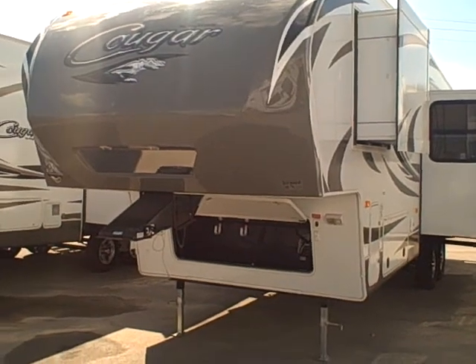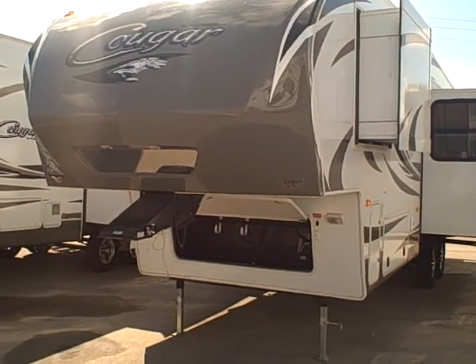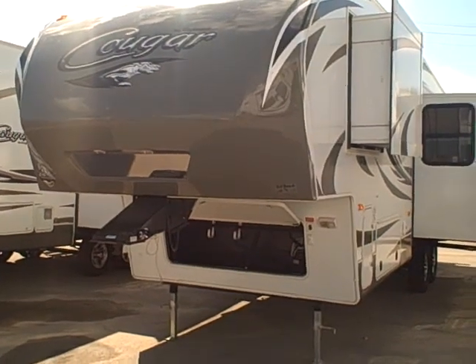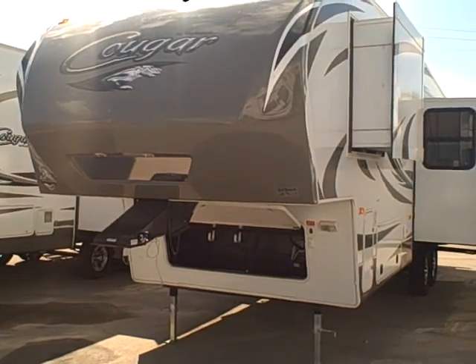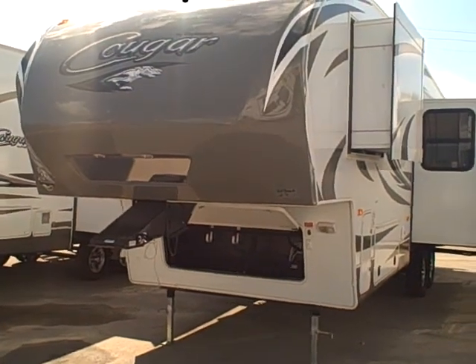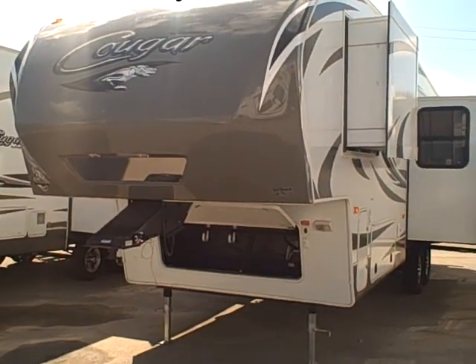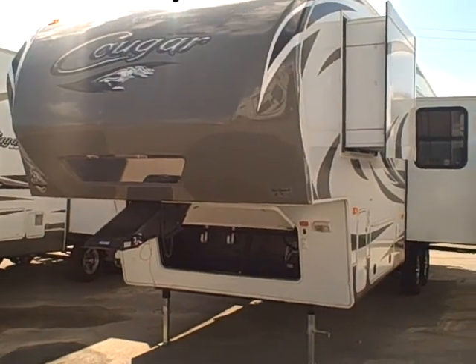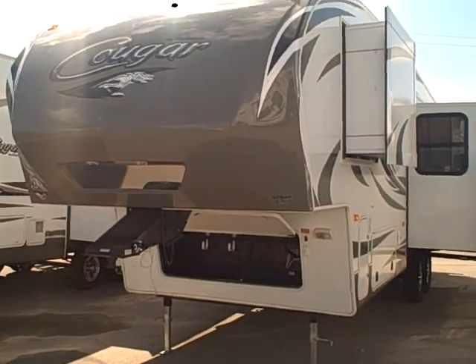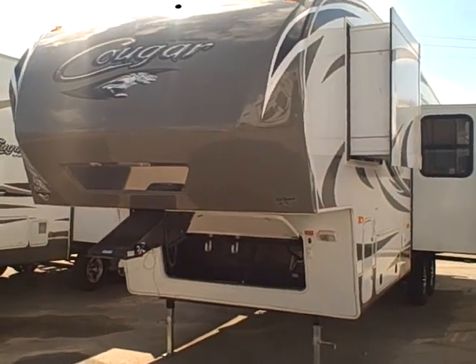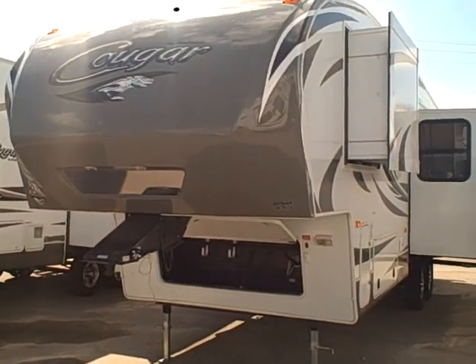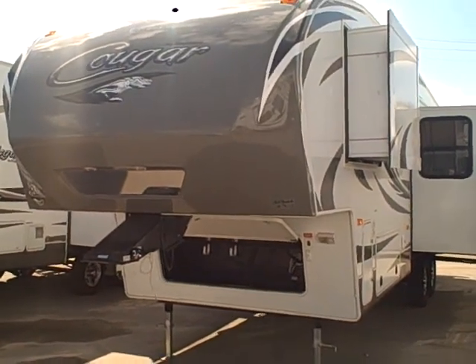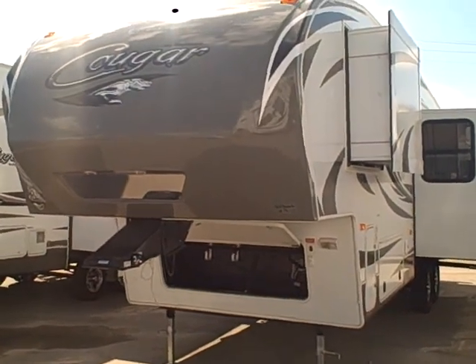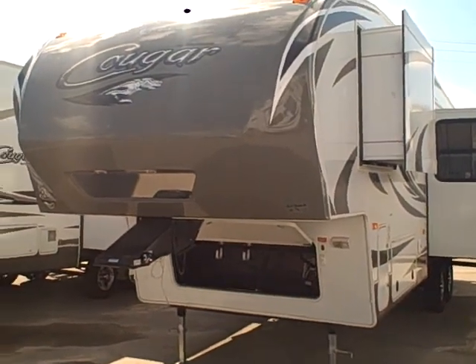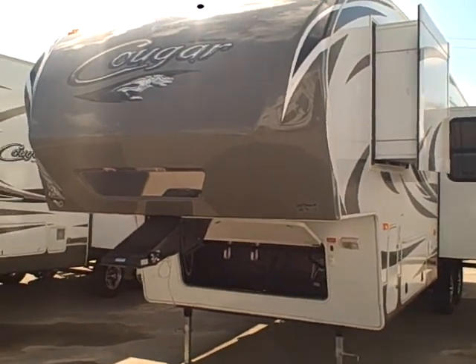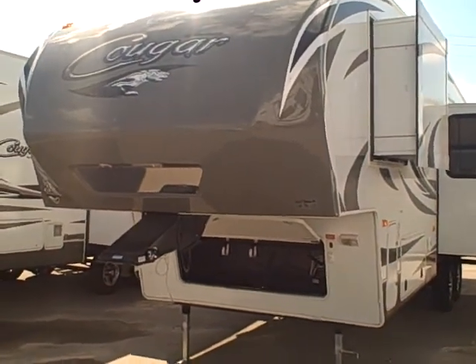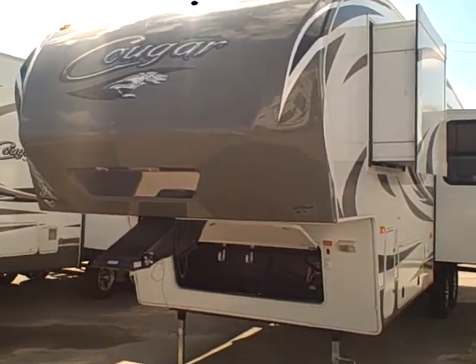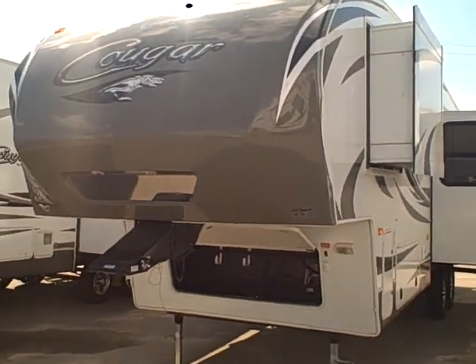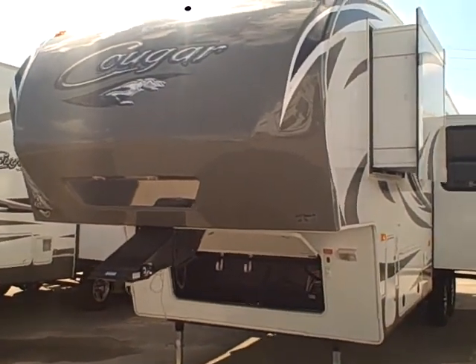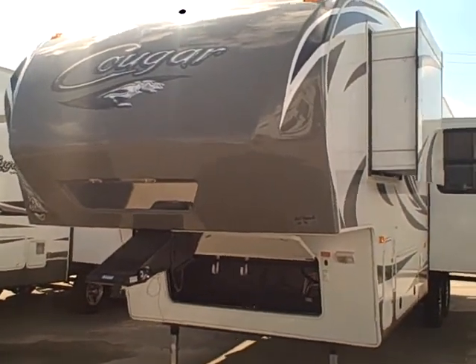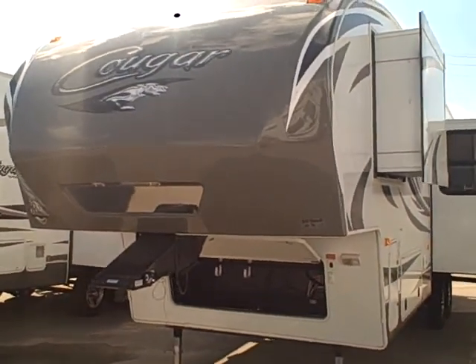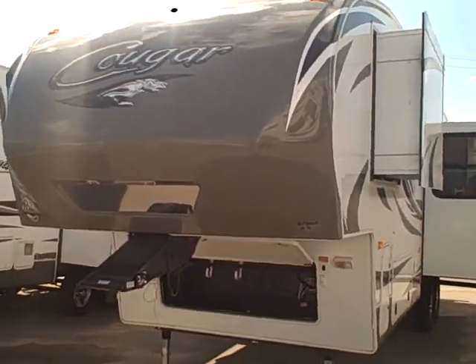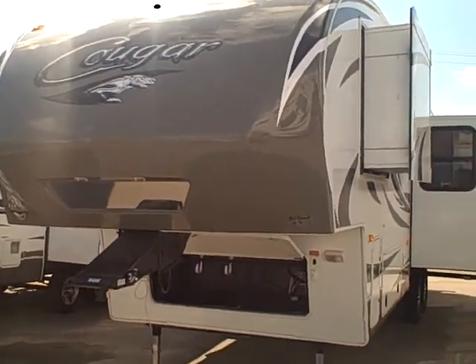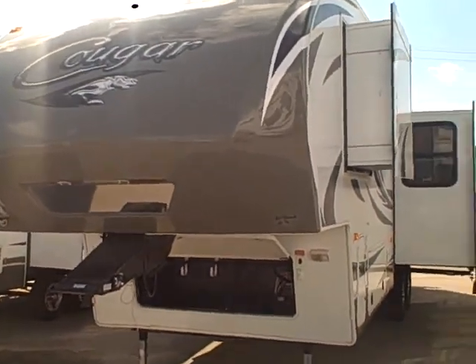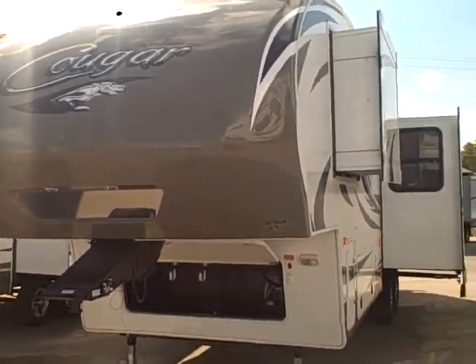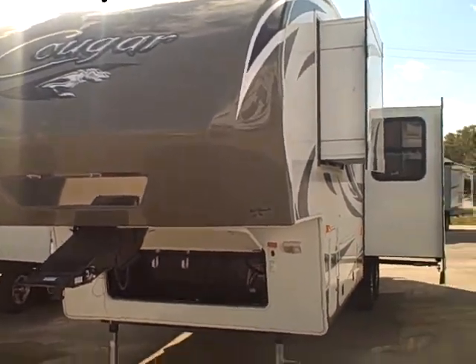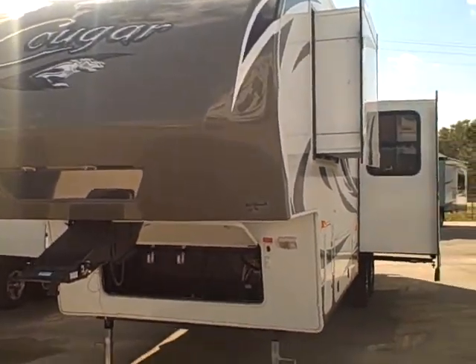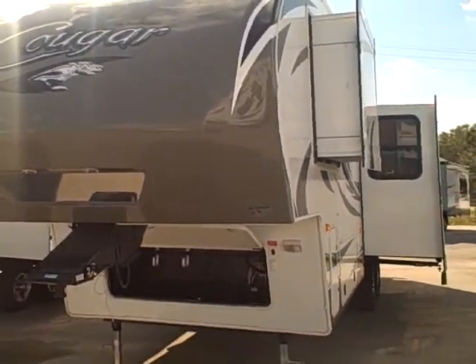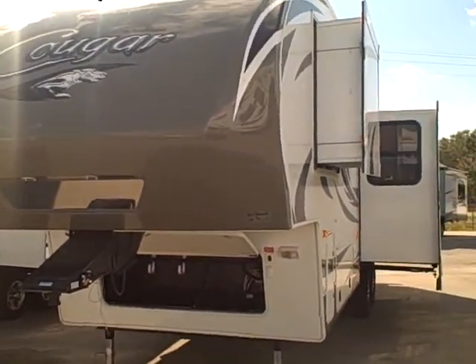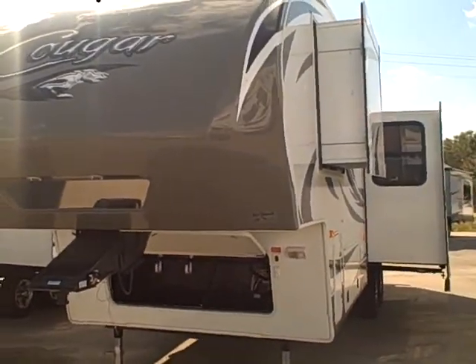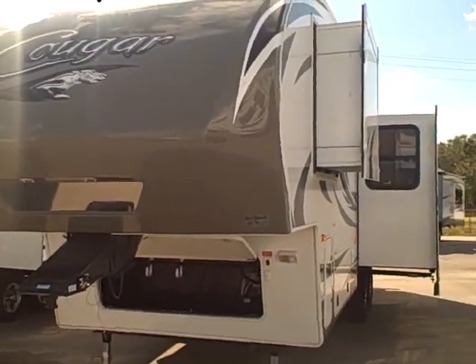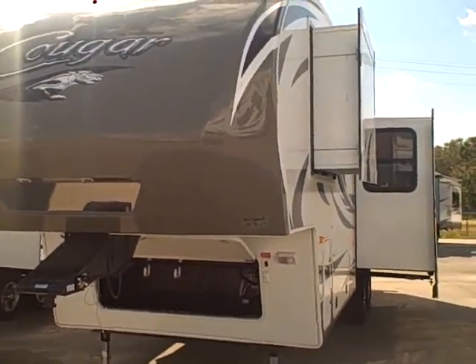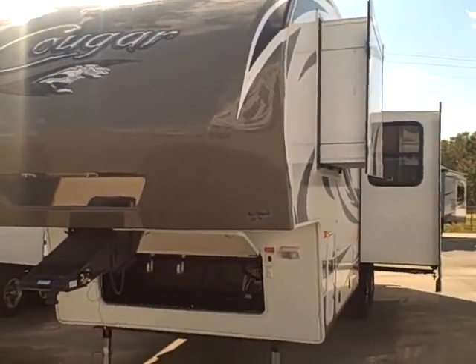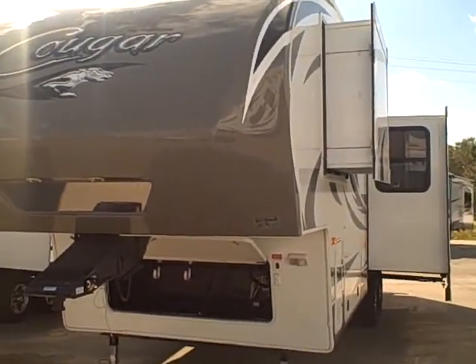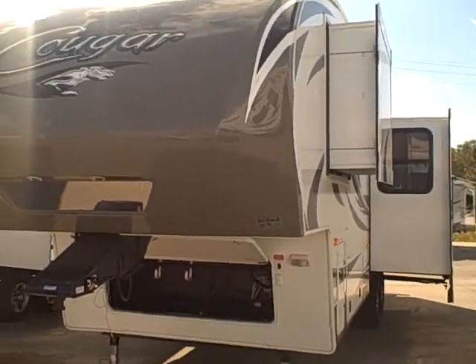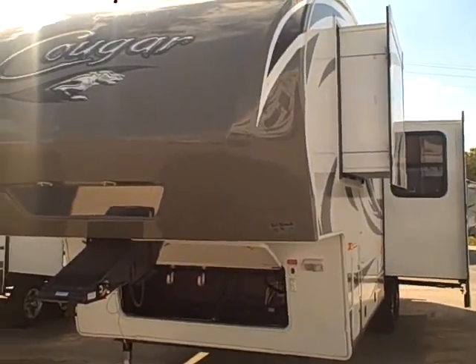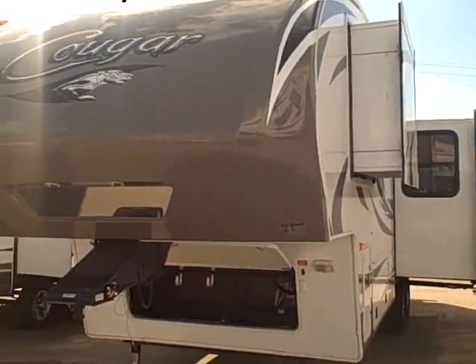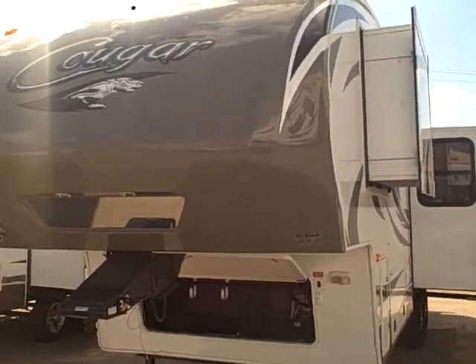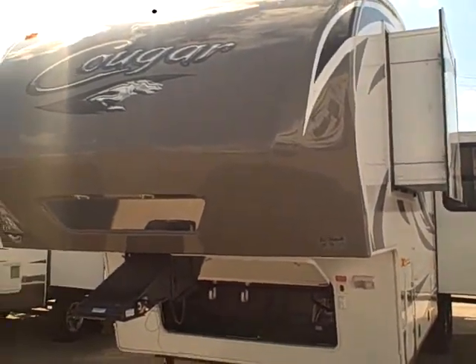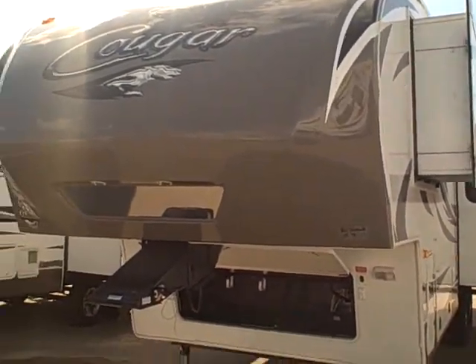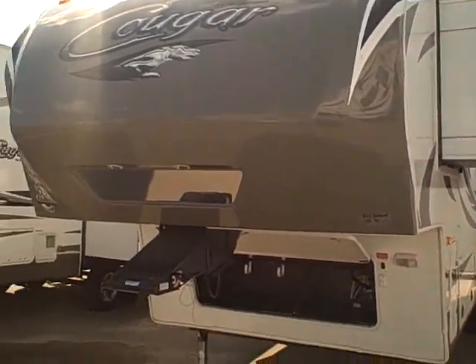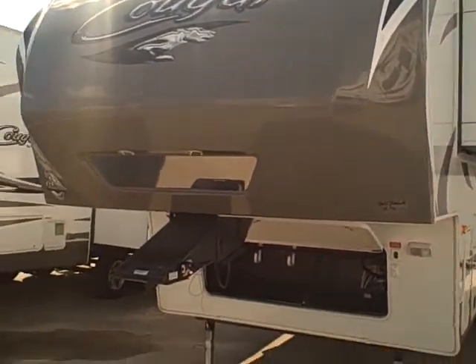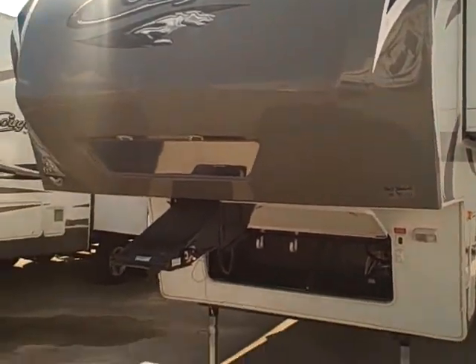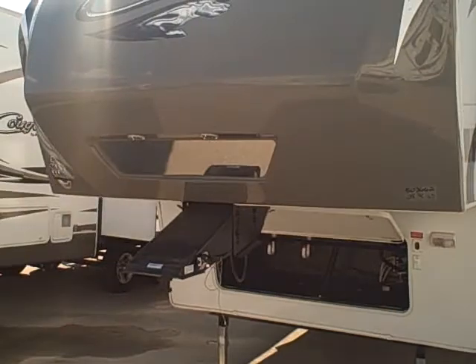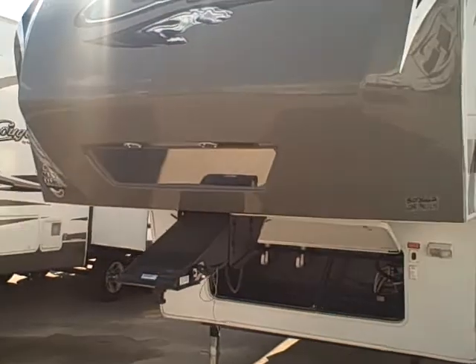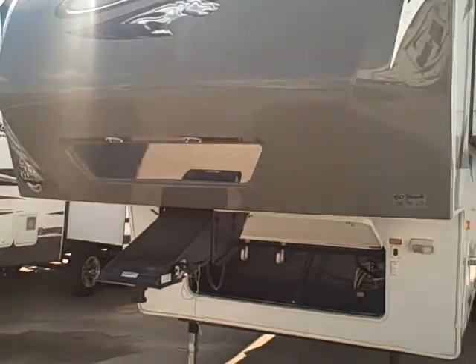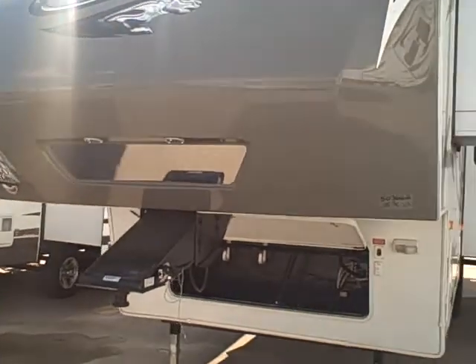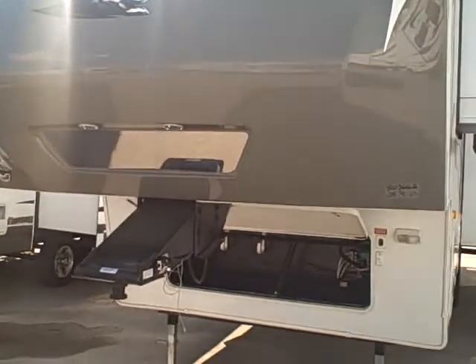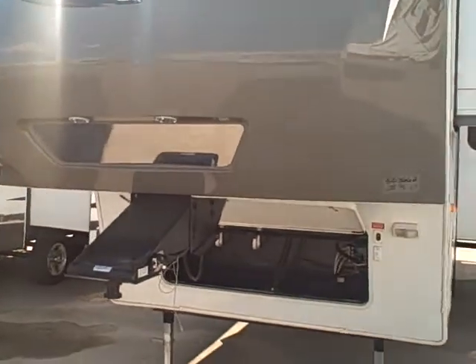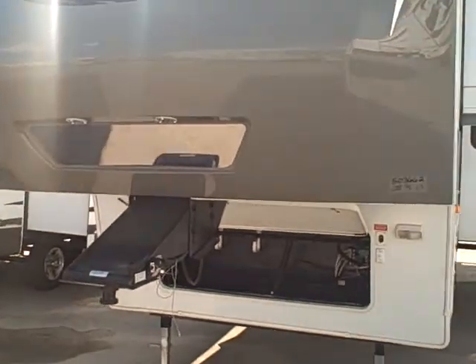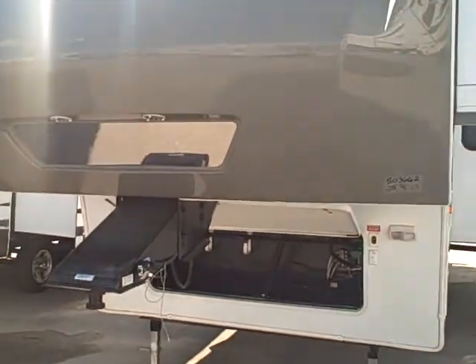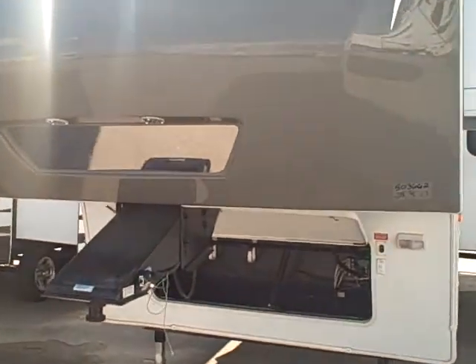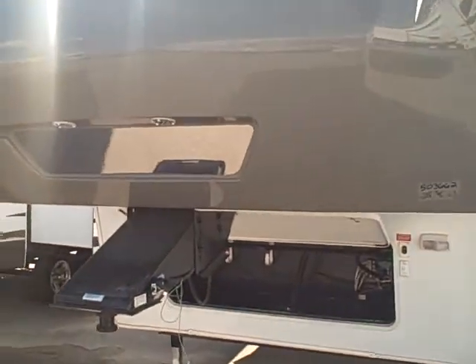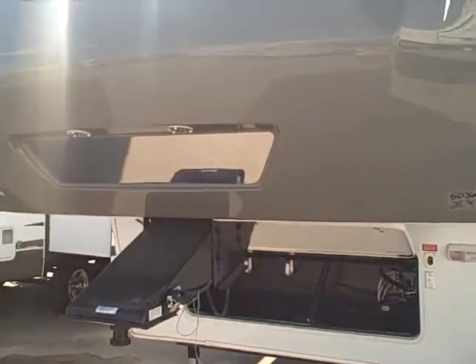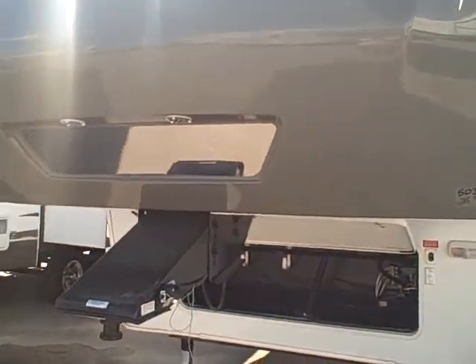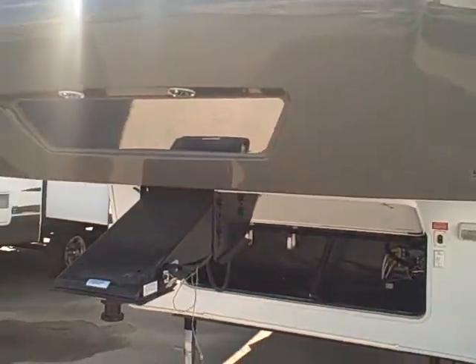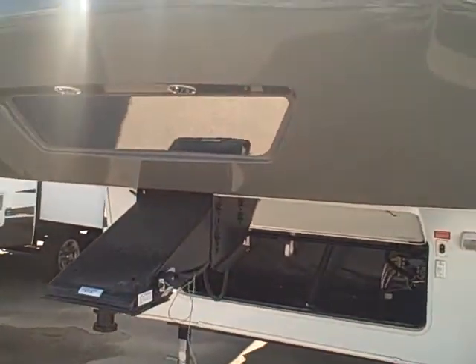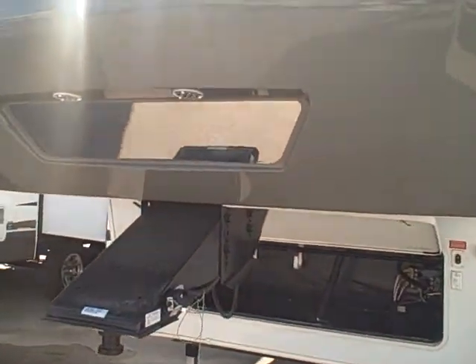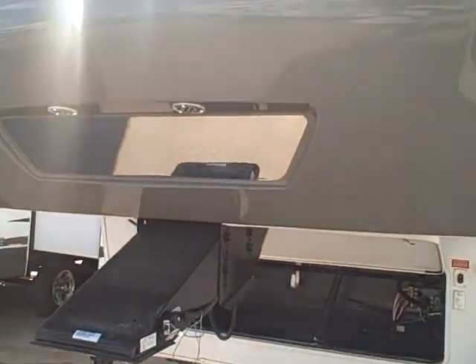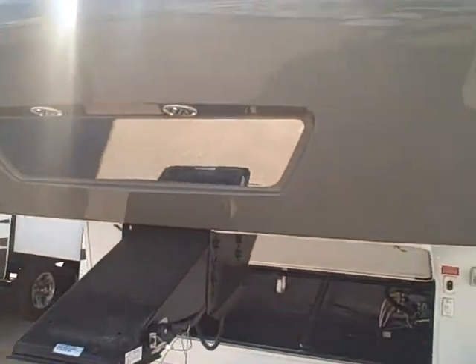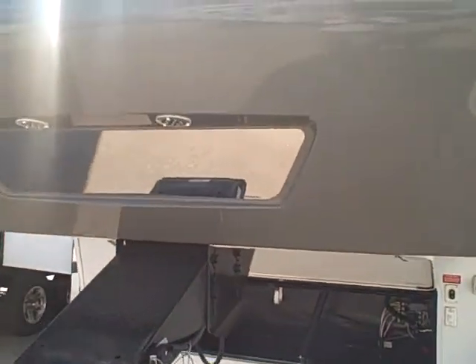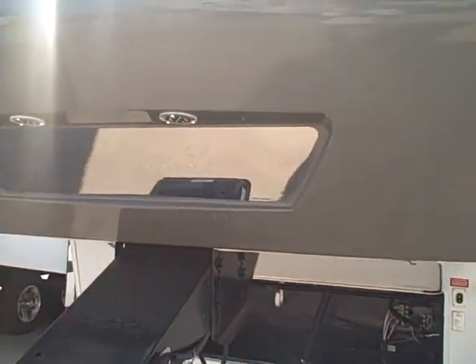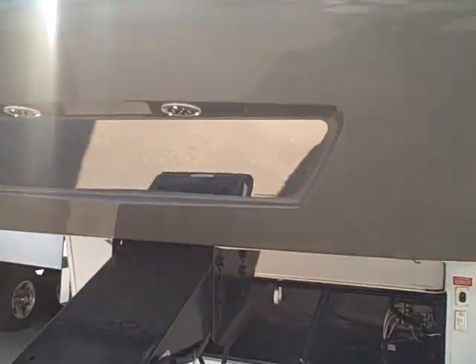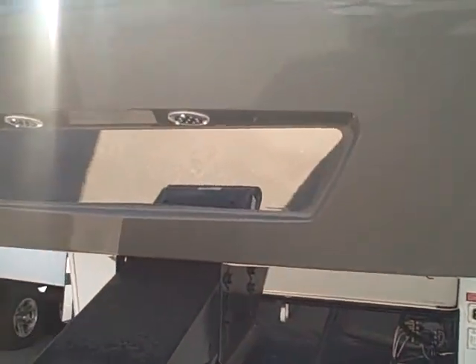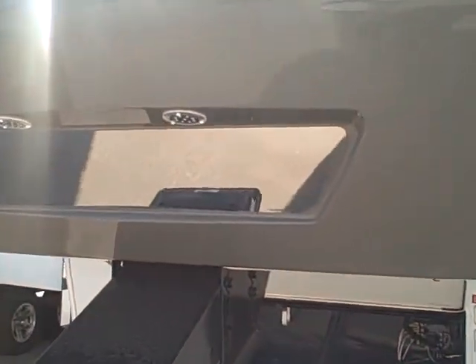Hey Wakely, Billy Turner with Primo RV. This is the first Cougar that we looked at. Let's go through some of the features on the outside here.